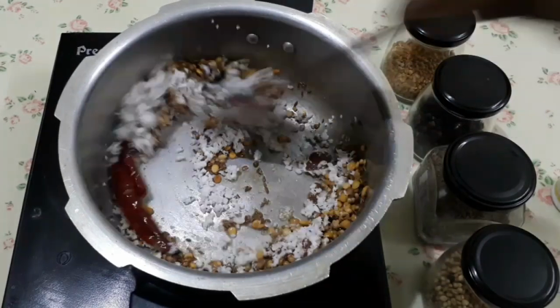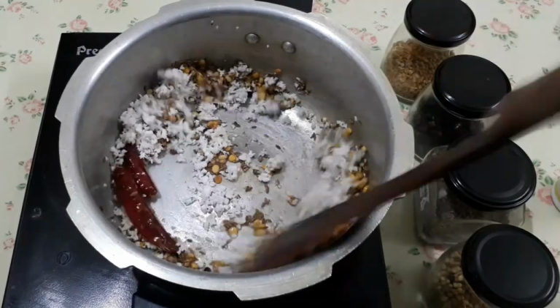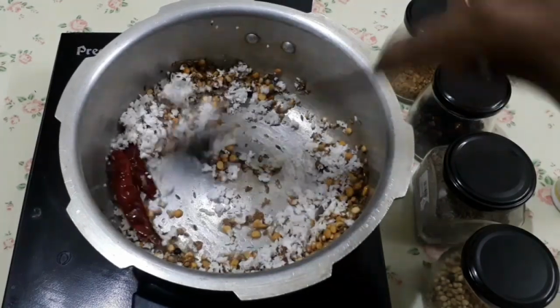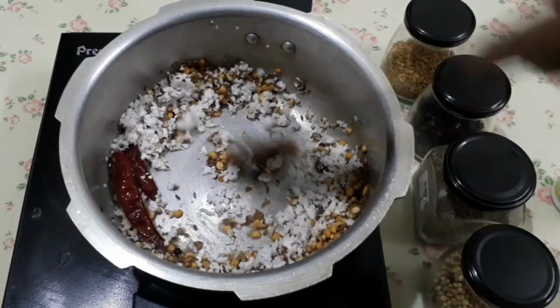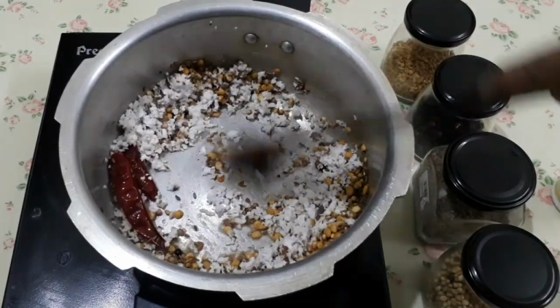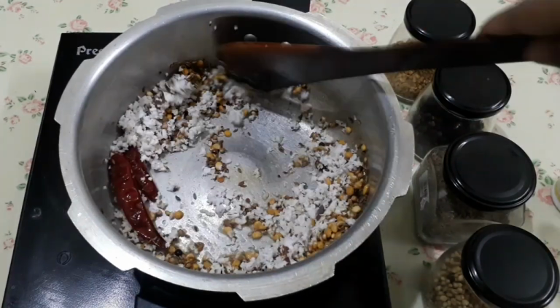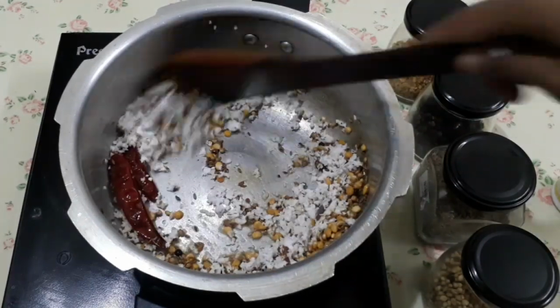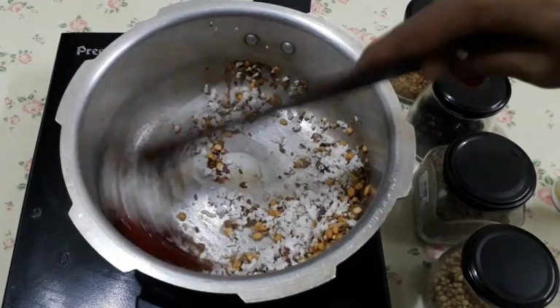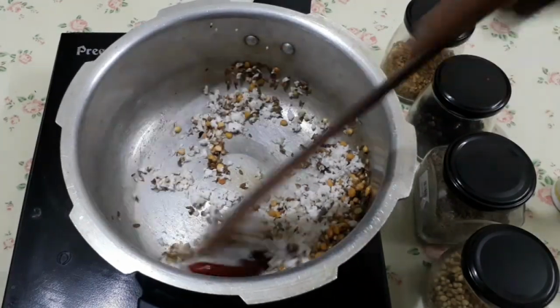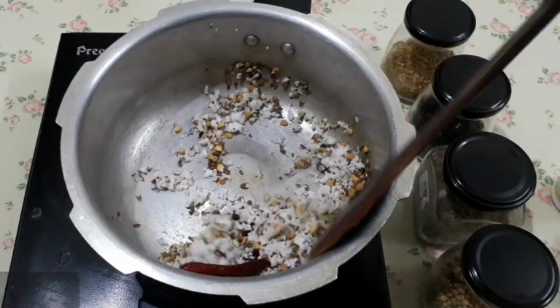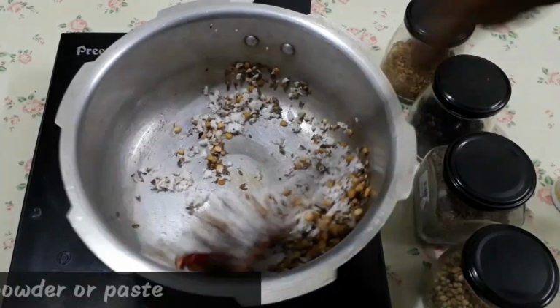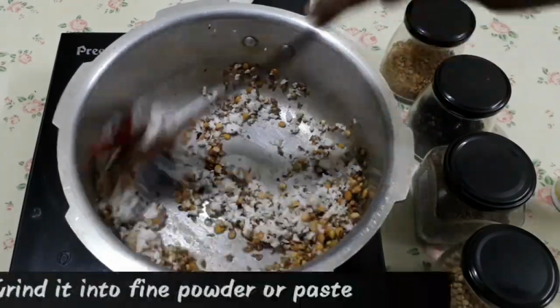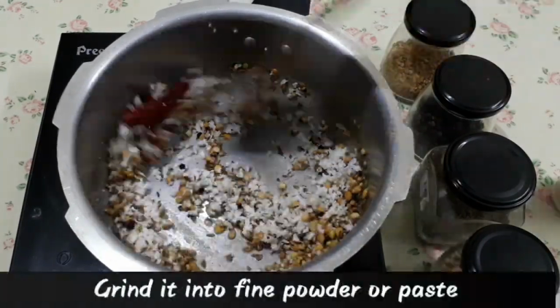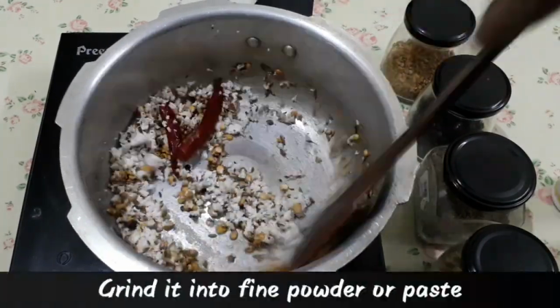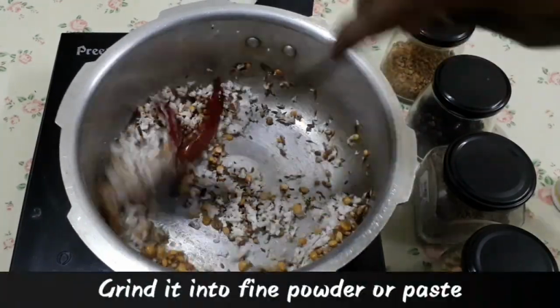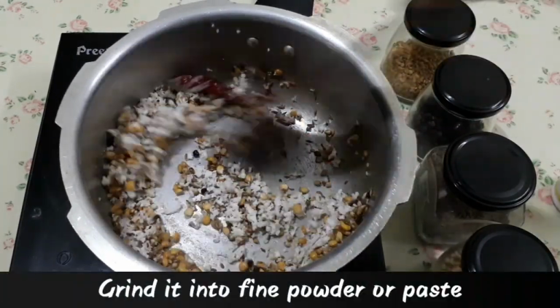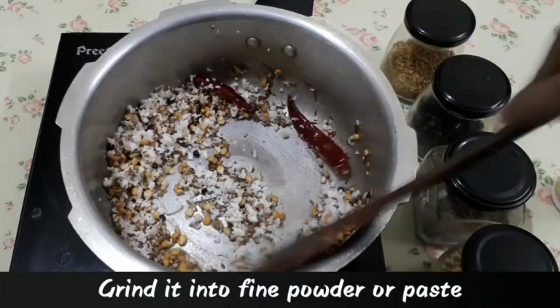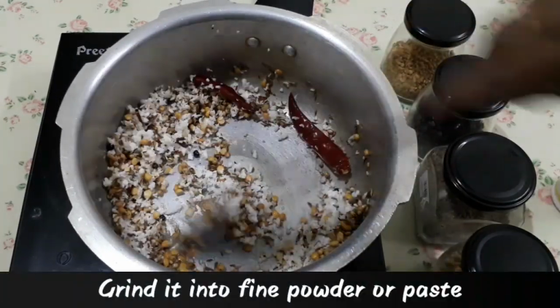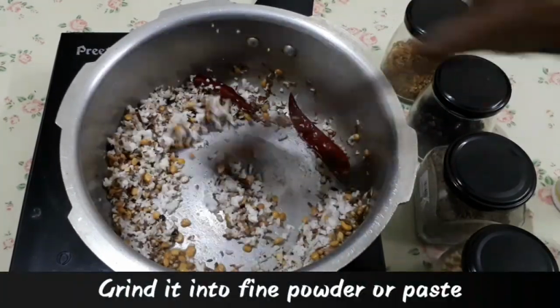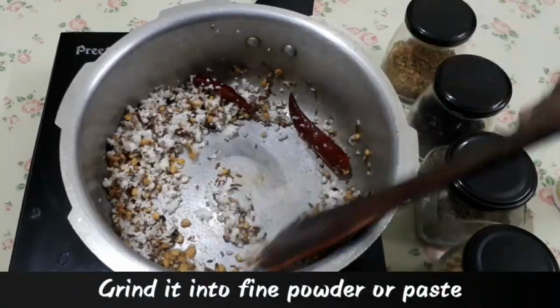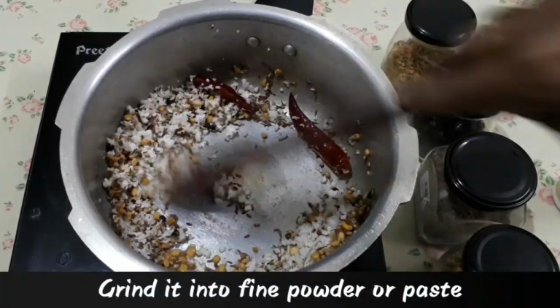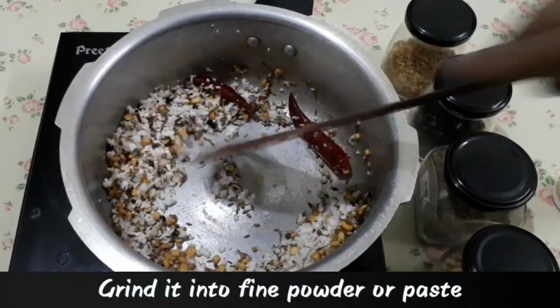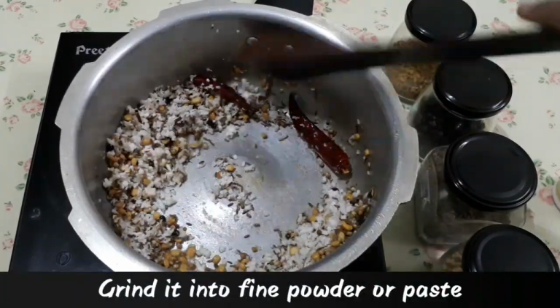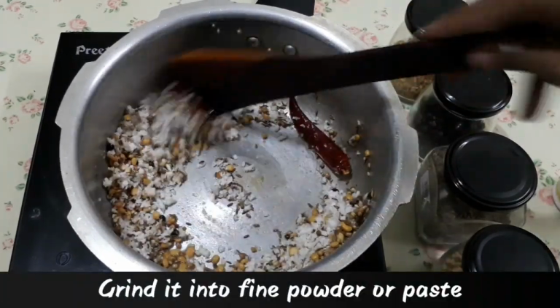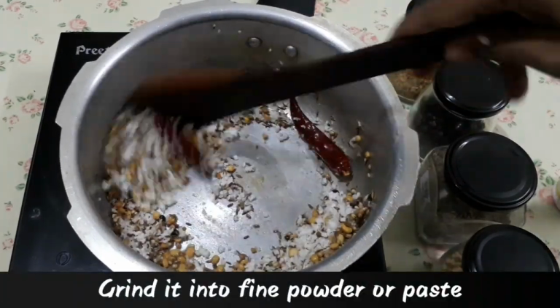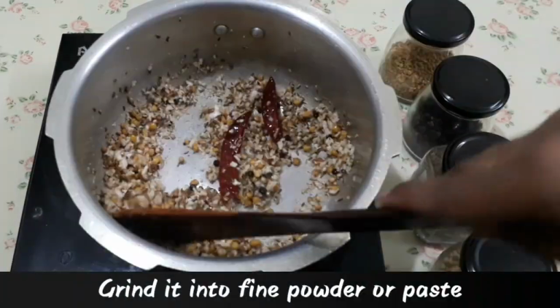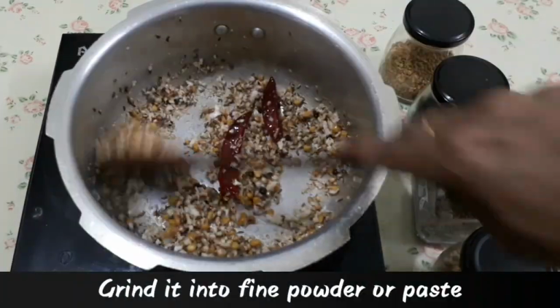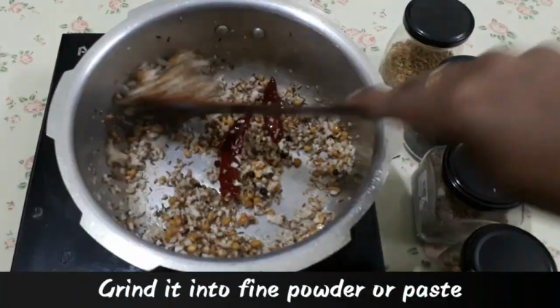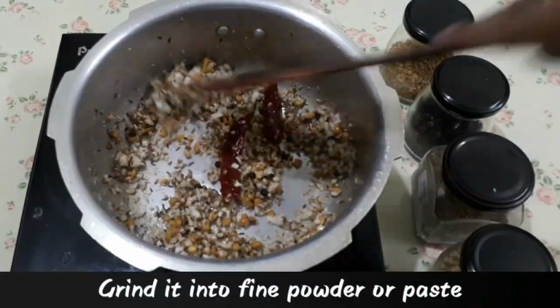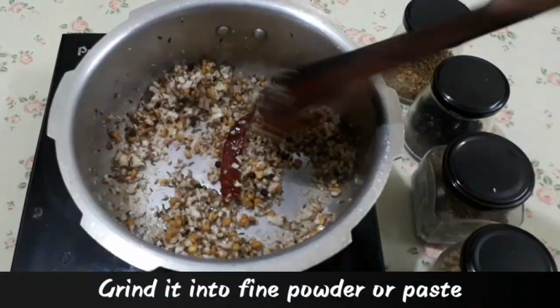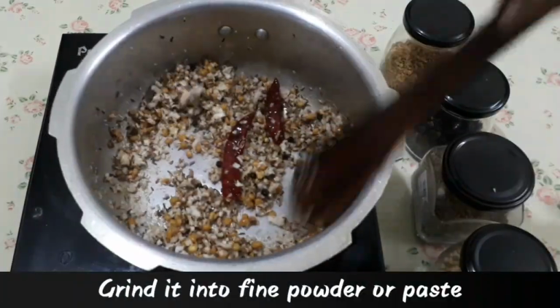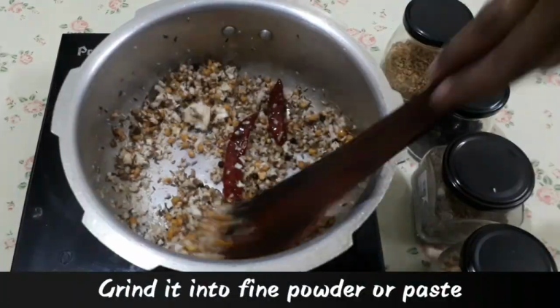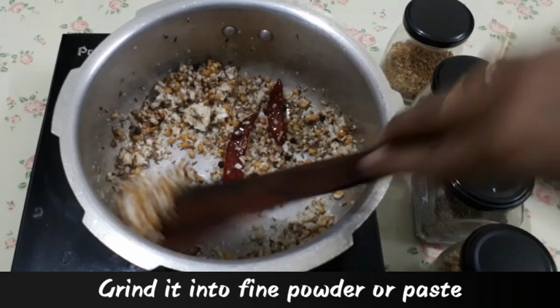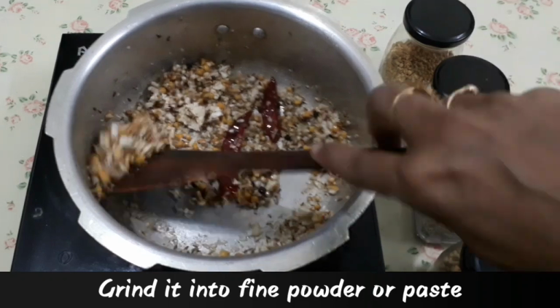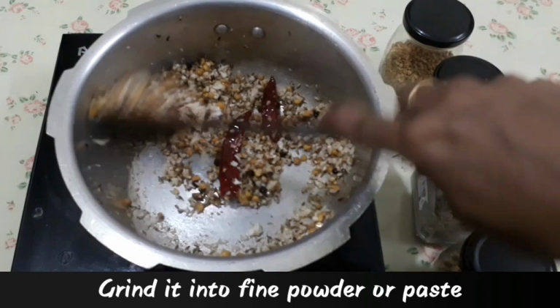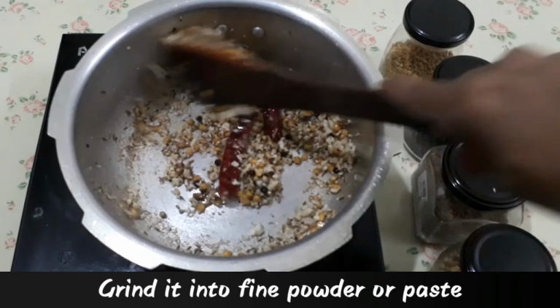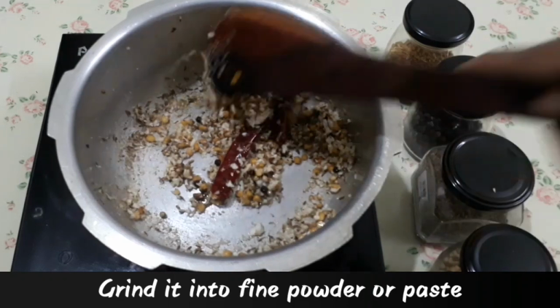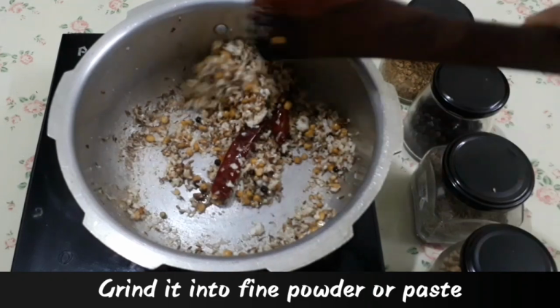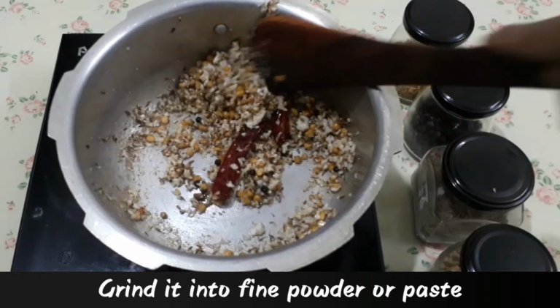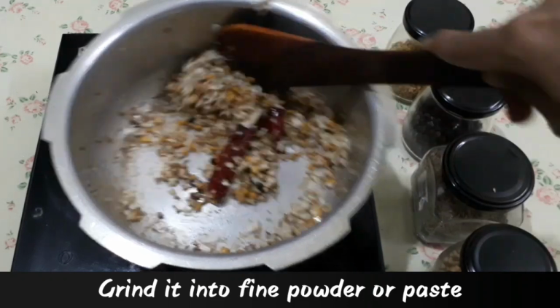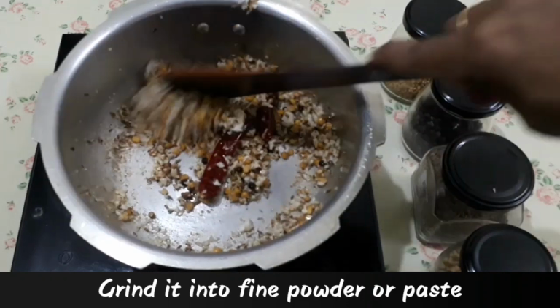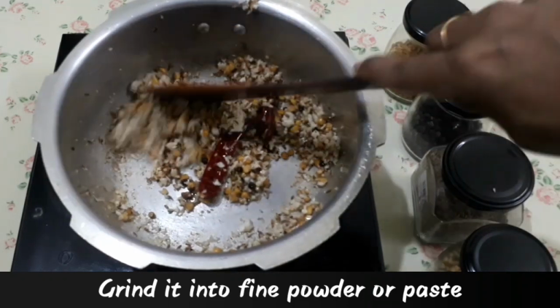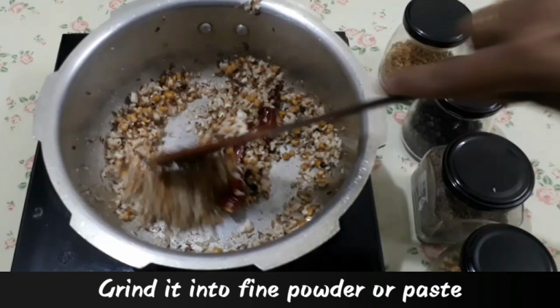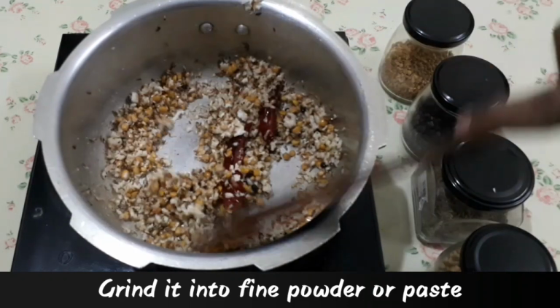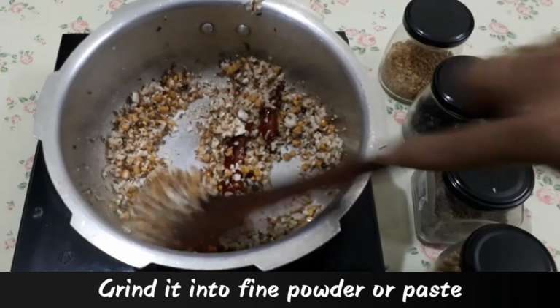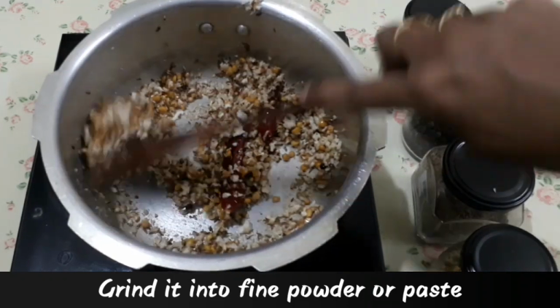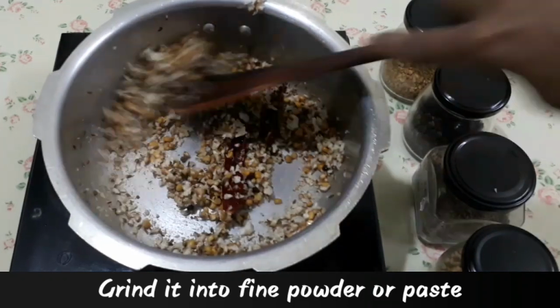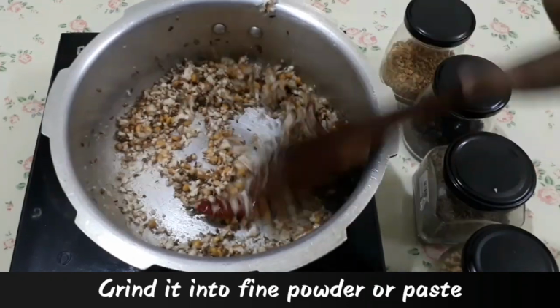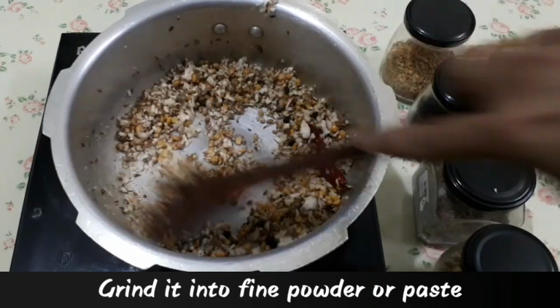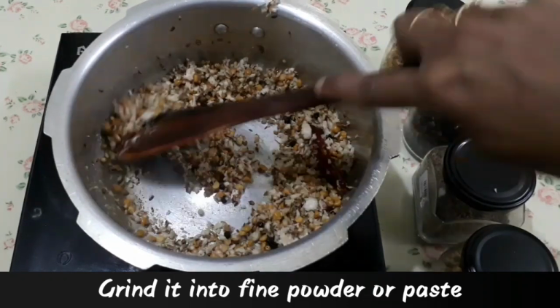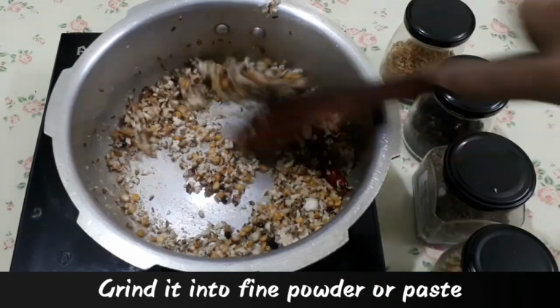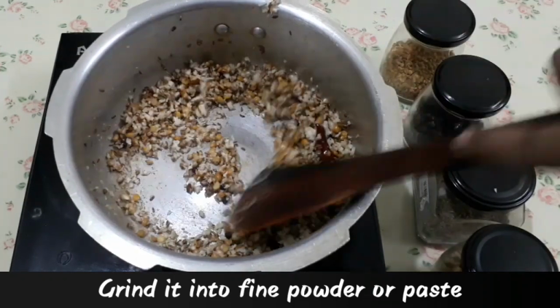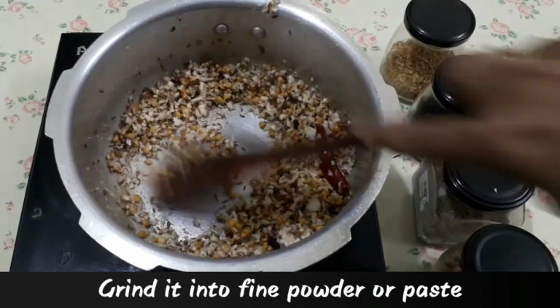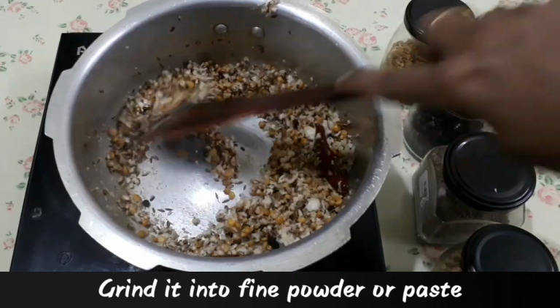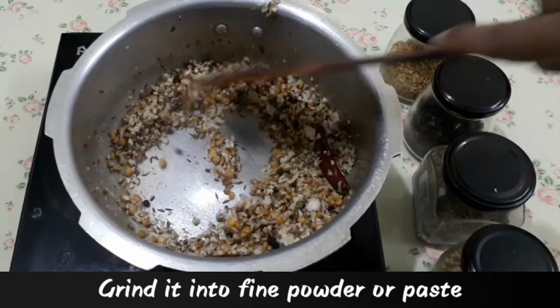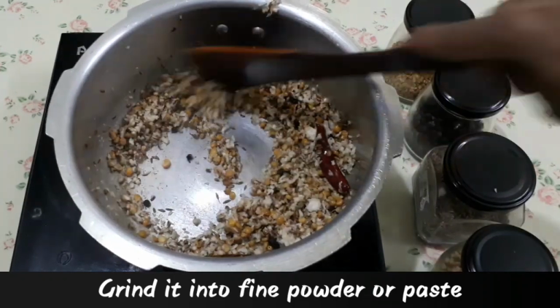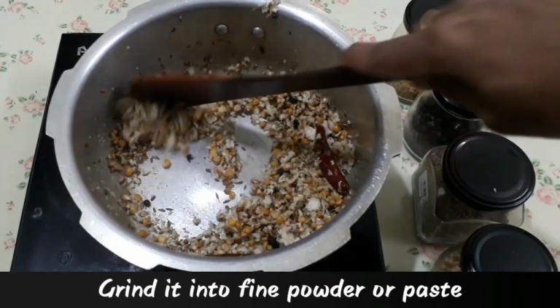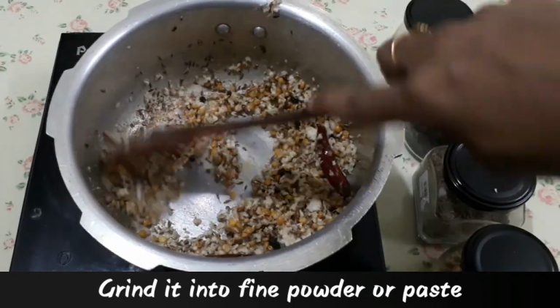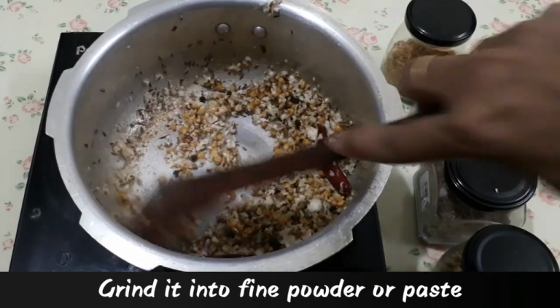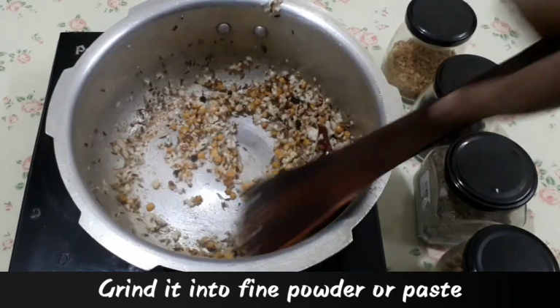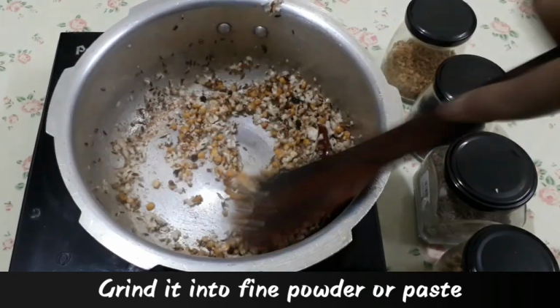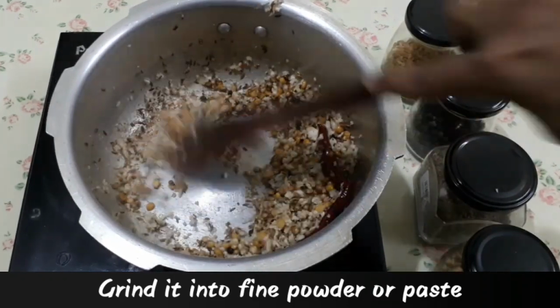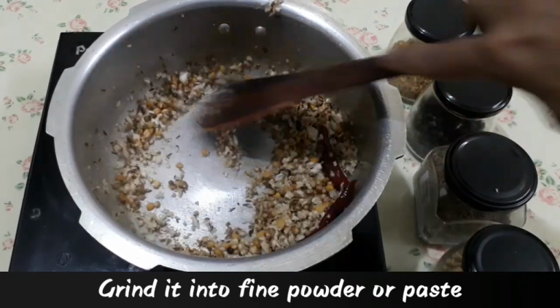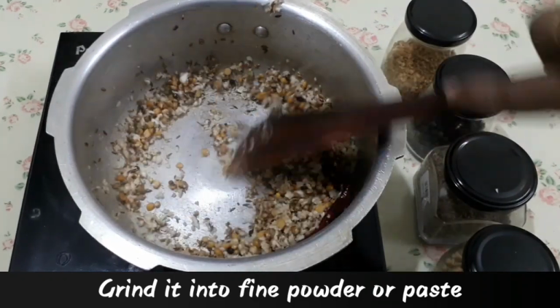If you want to cook it, you will need to cook it in the pan. Now we will use the pan.